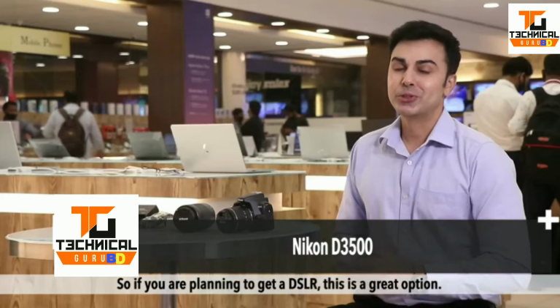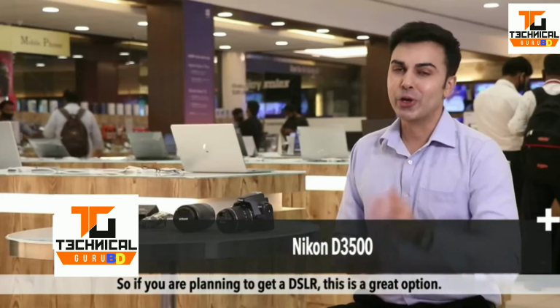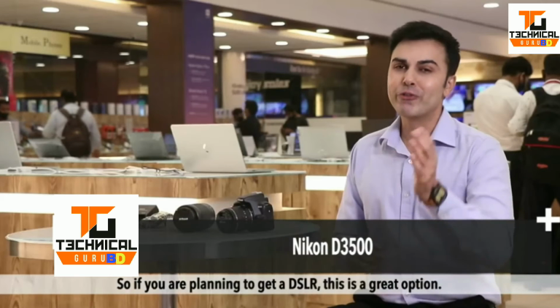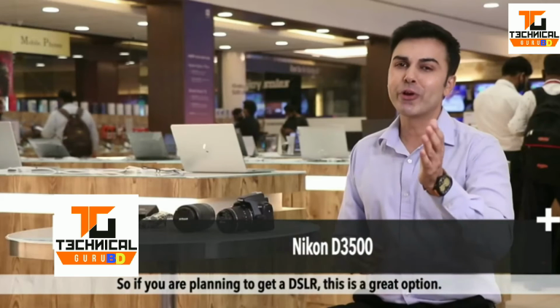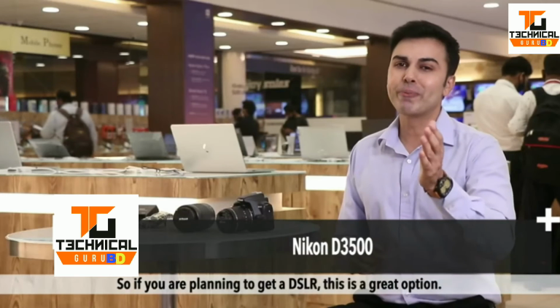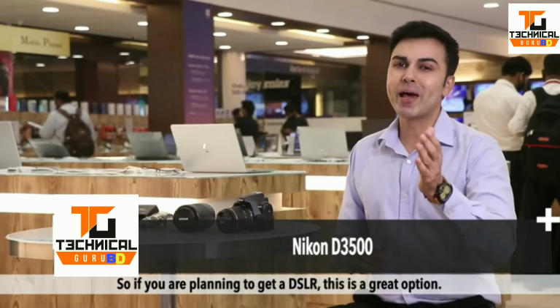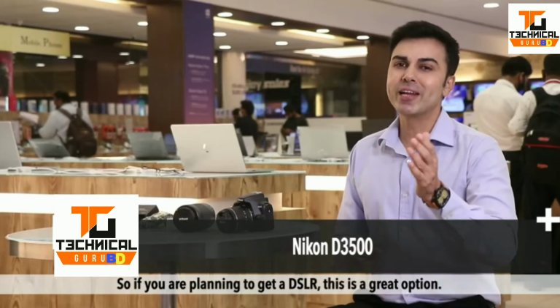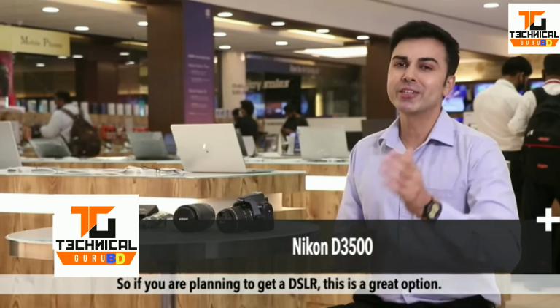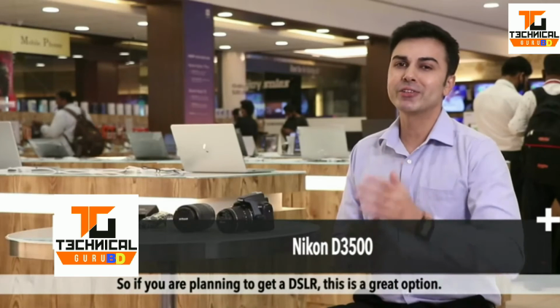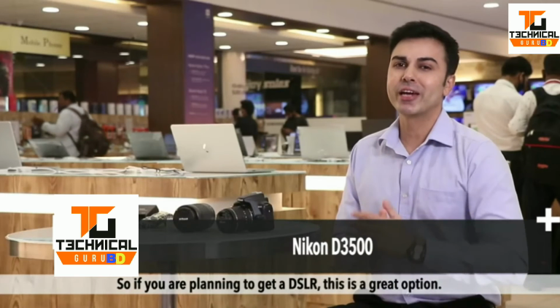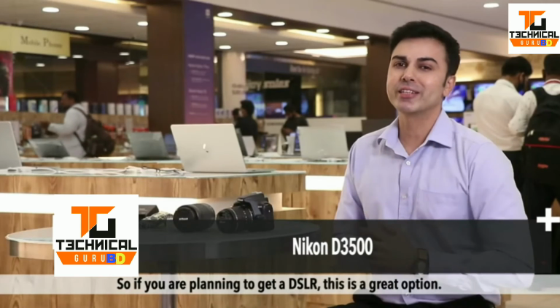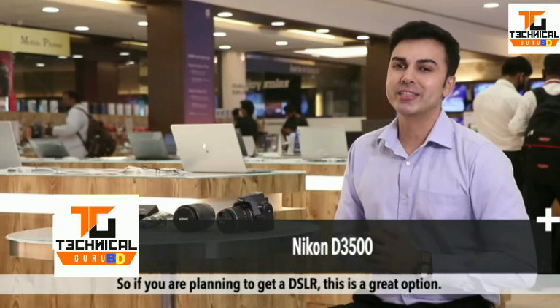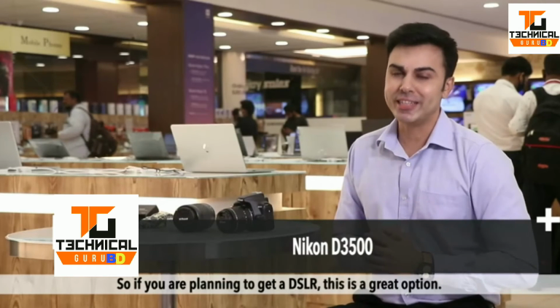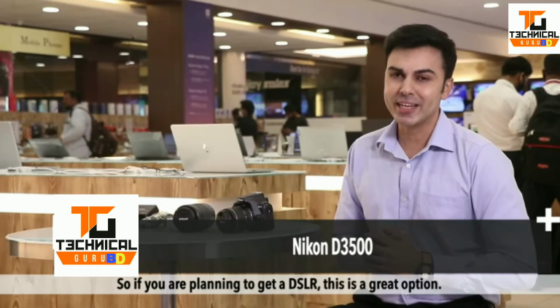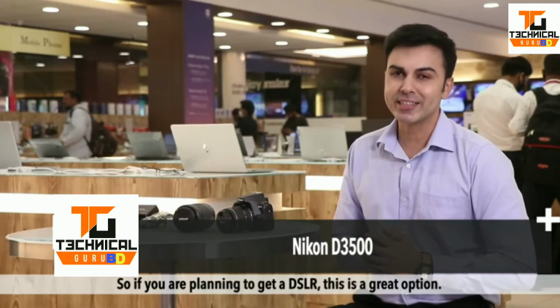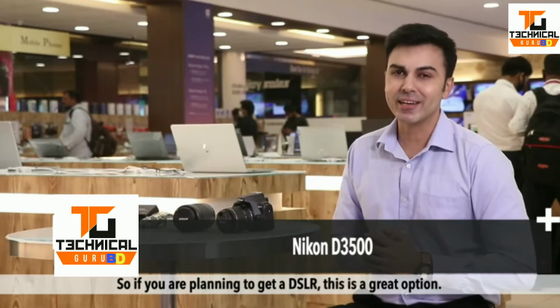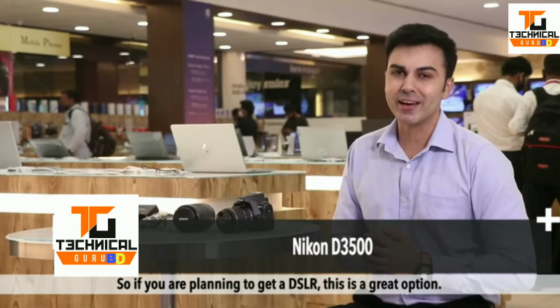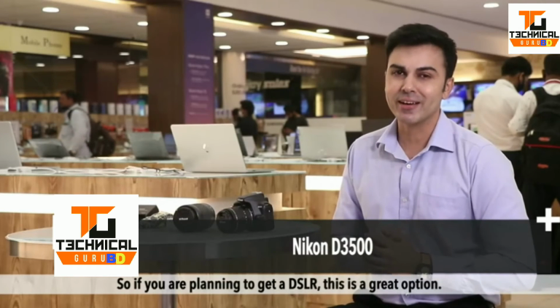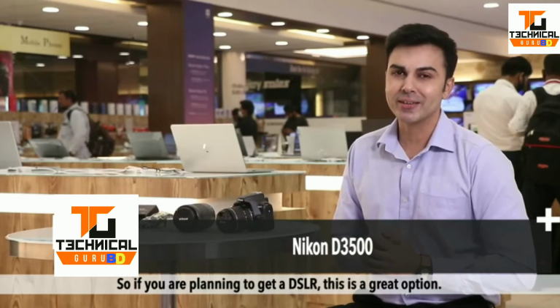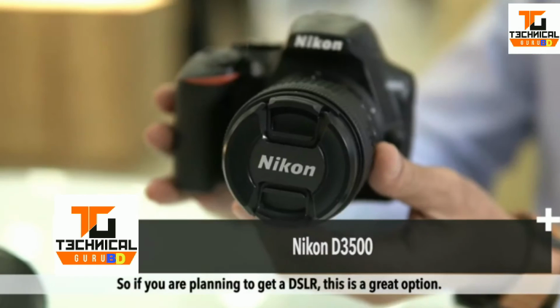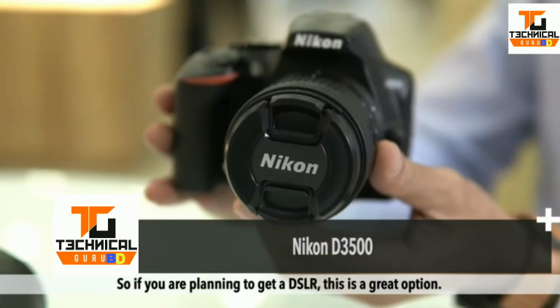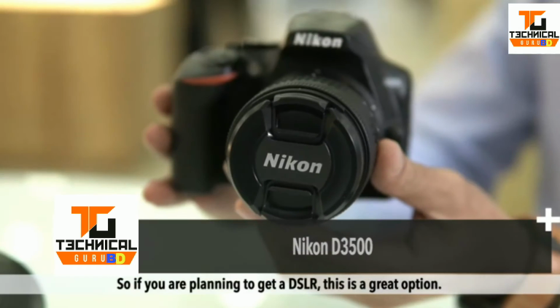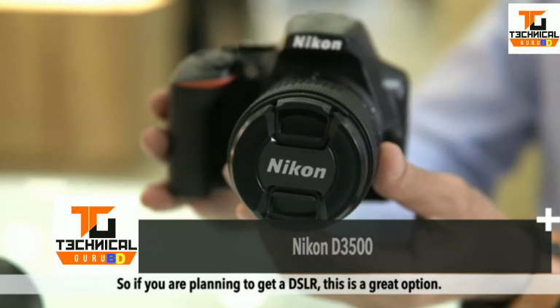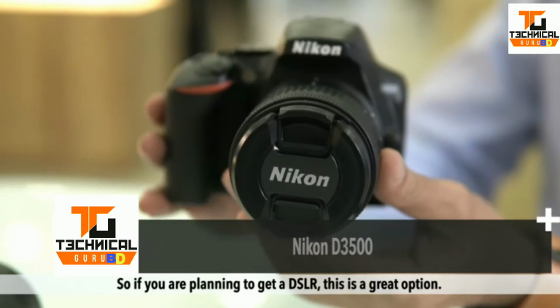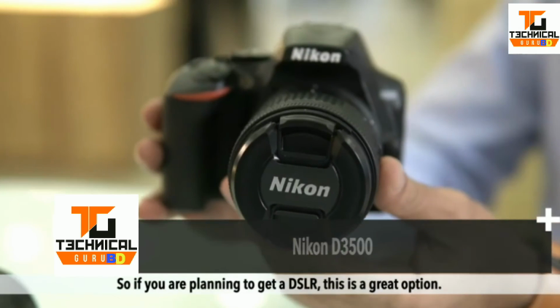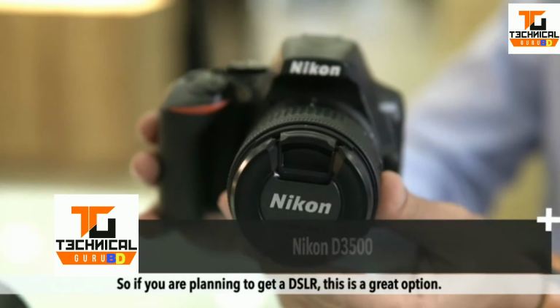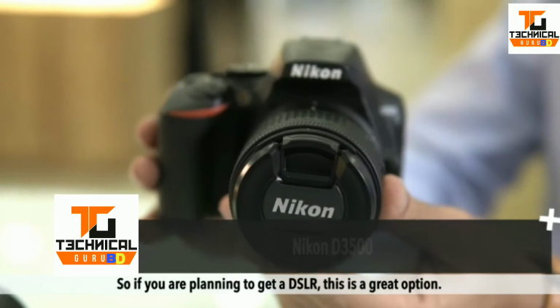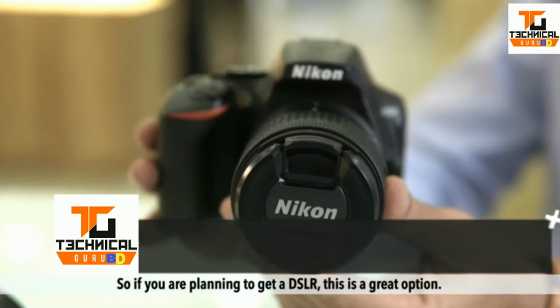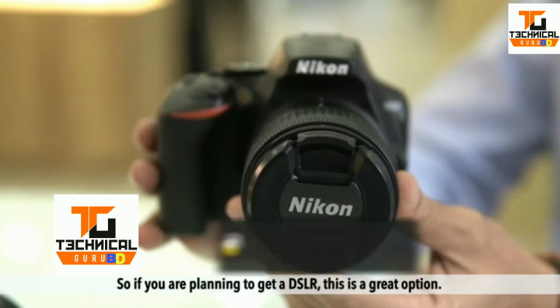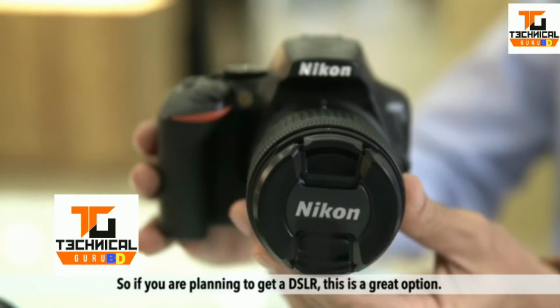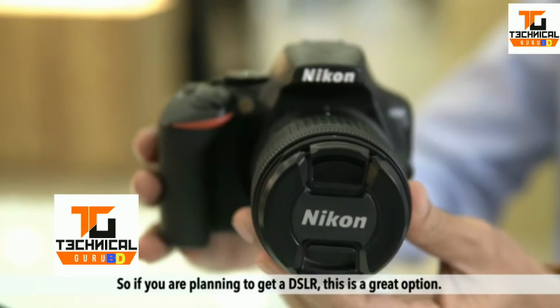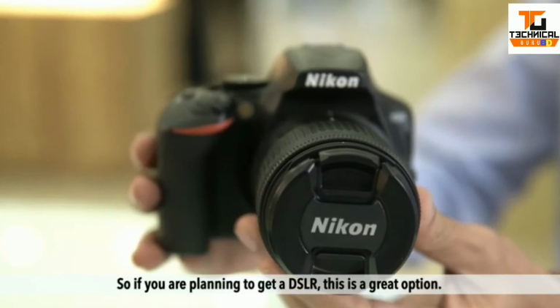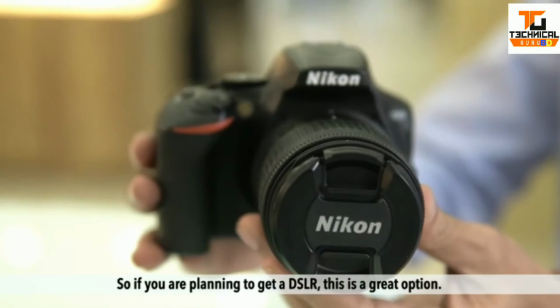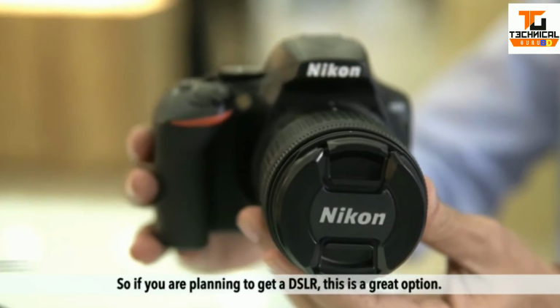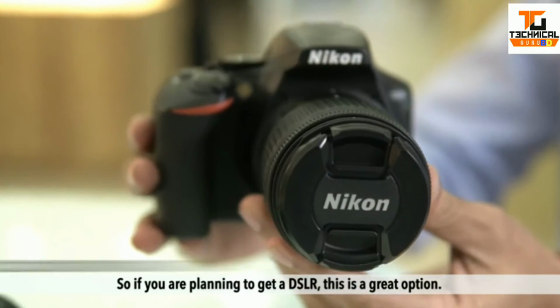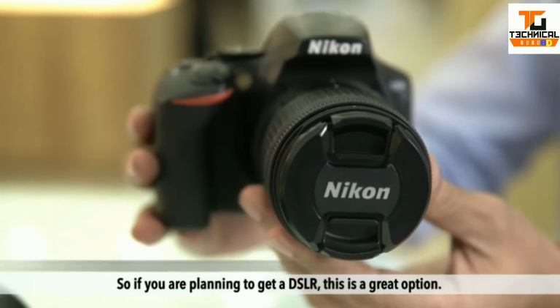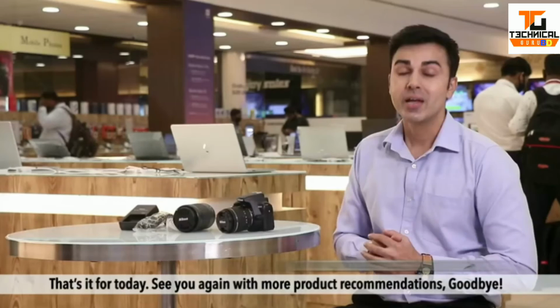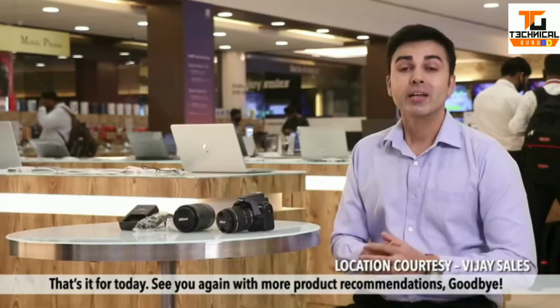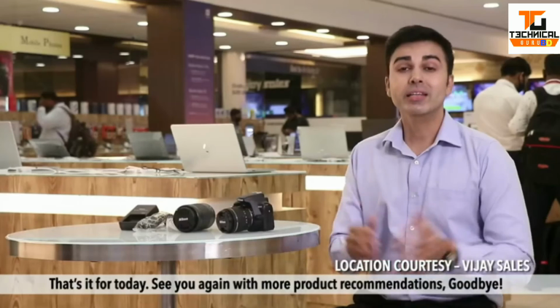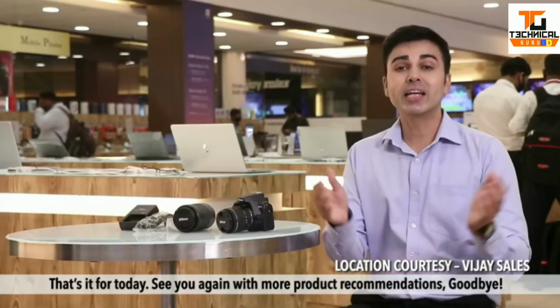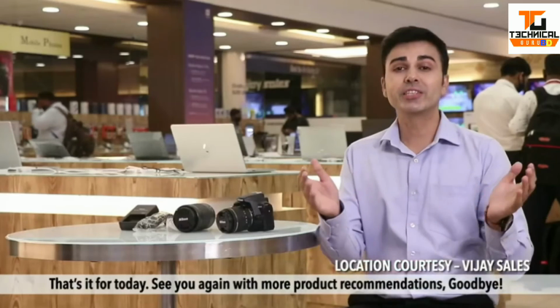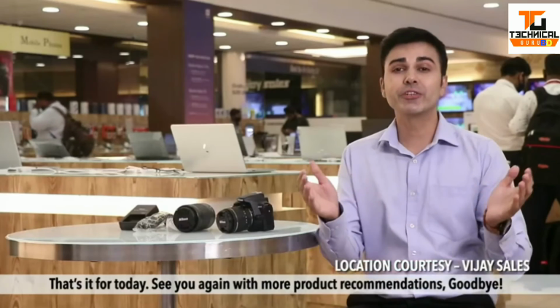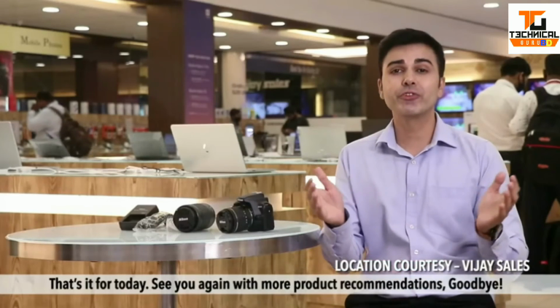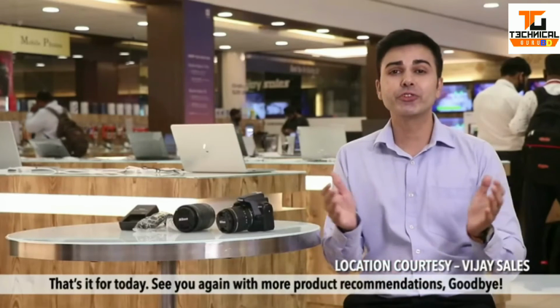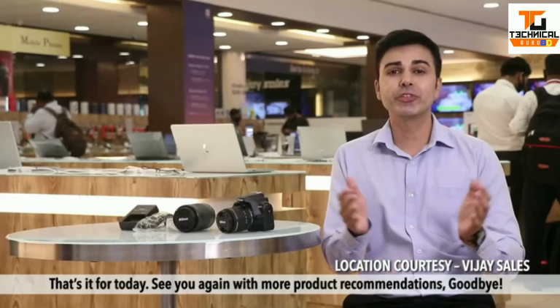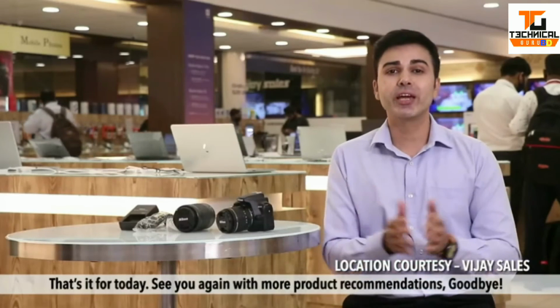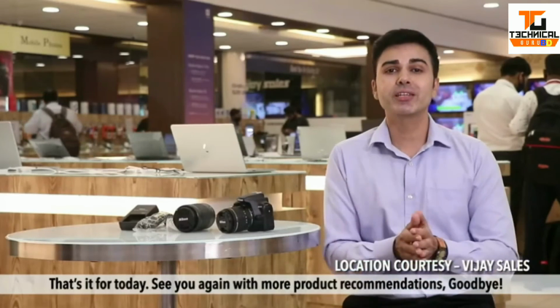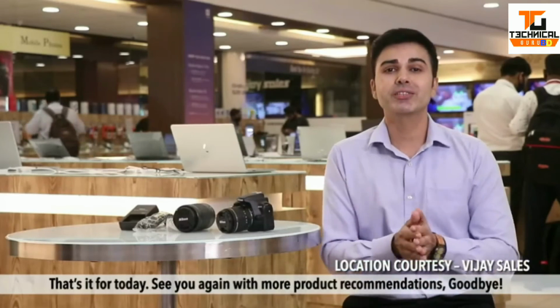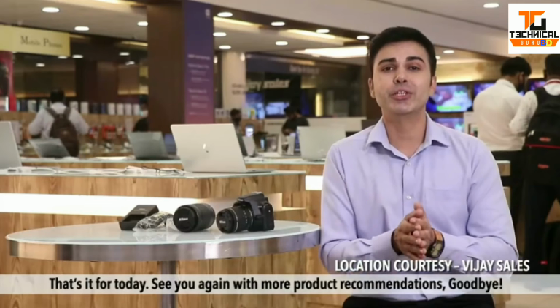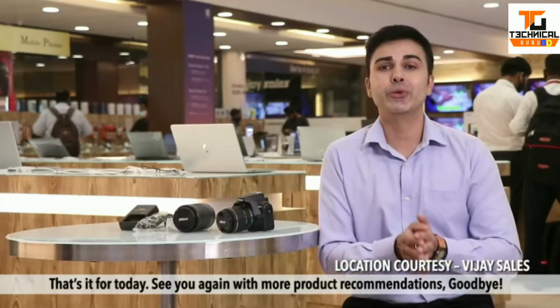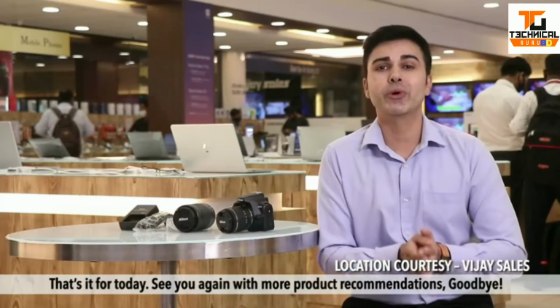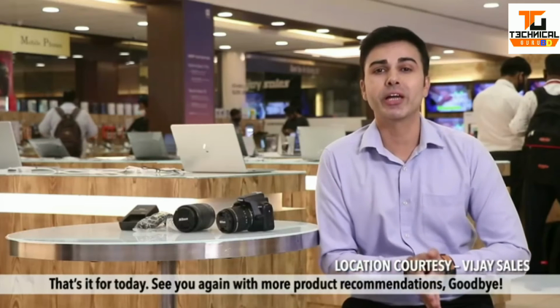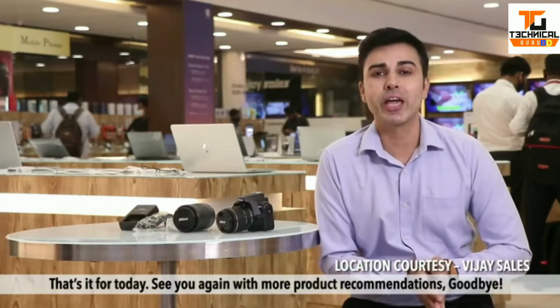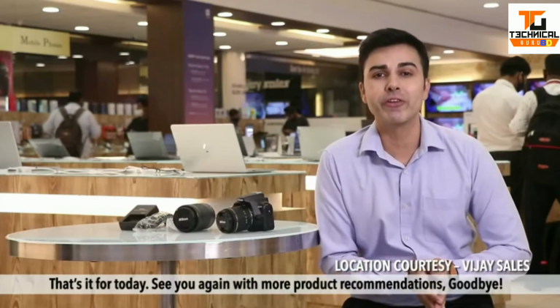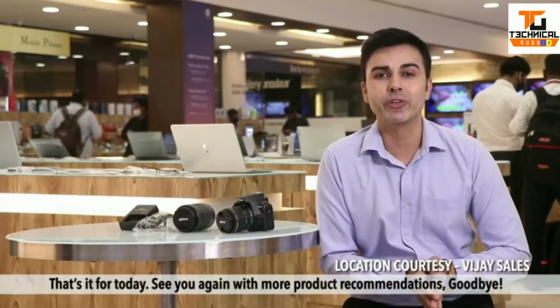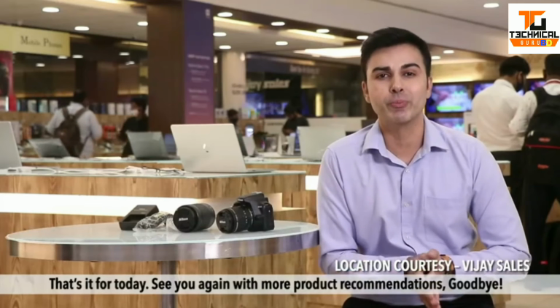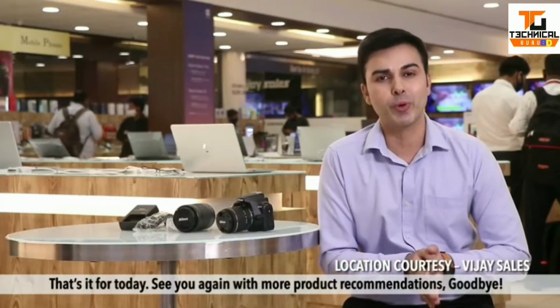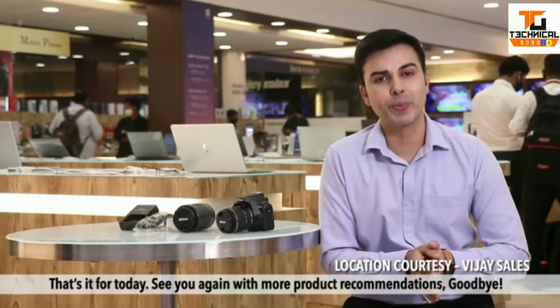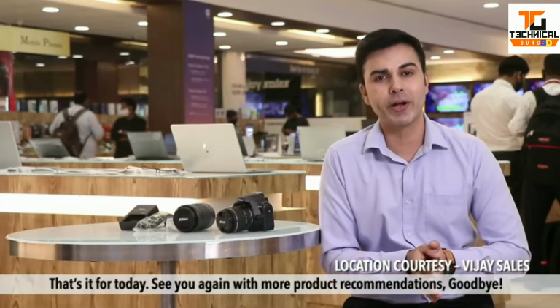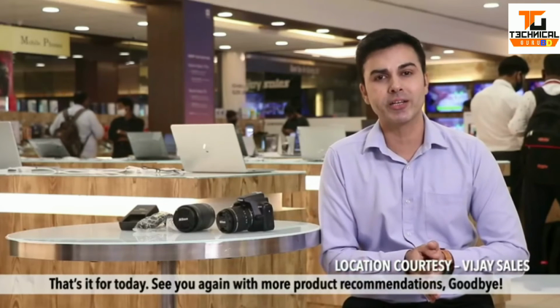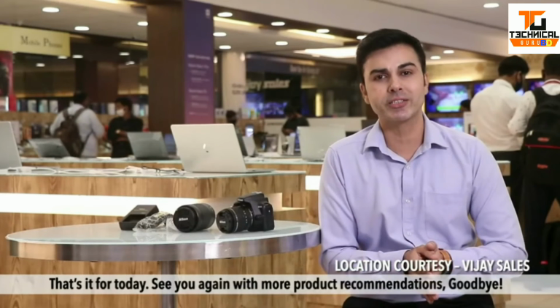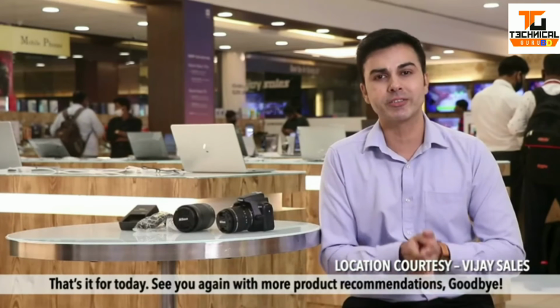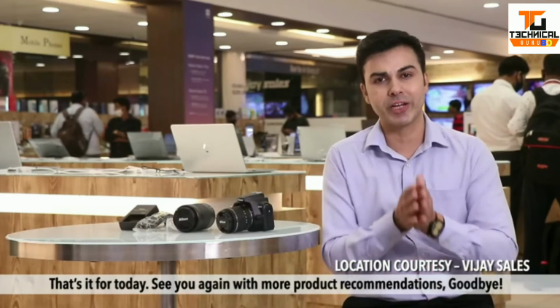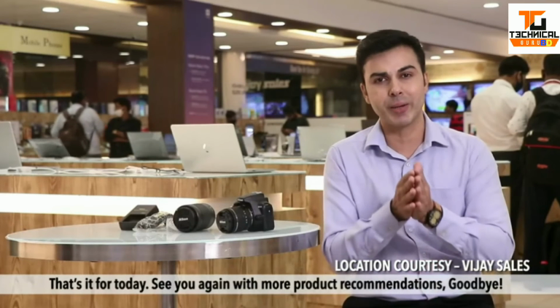So if you are planning to get a DSLR, this is a great option. That's it for today — see you again with more product recommendations.